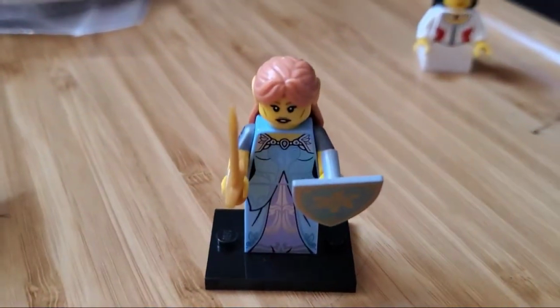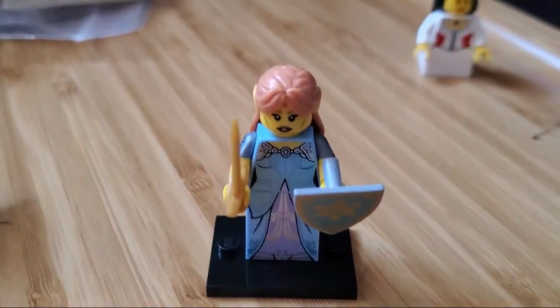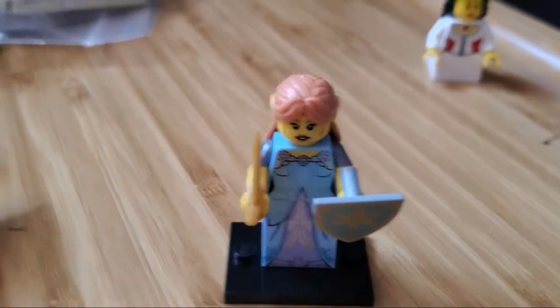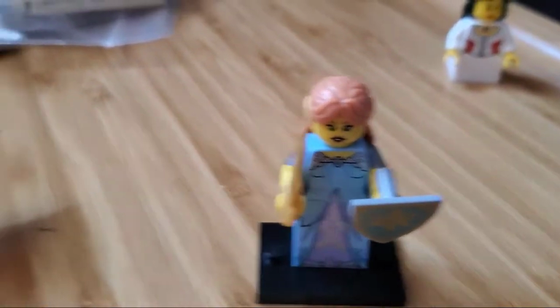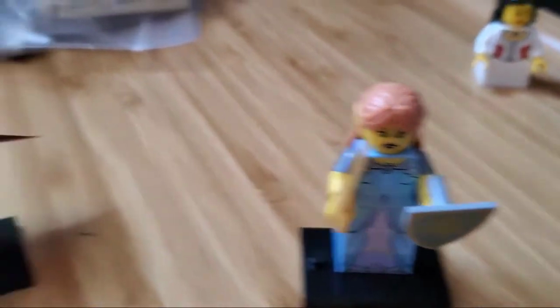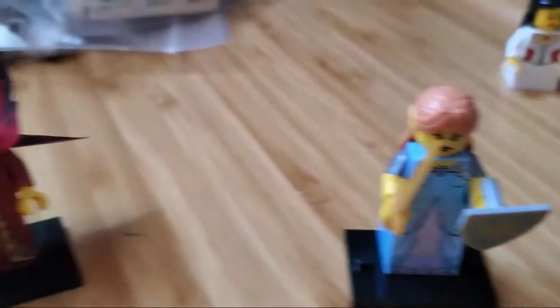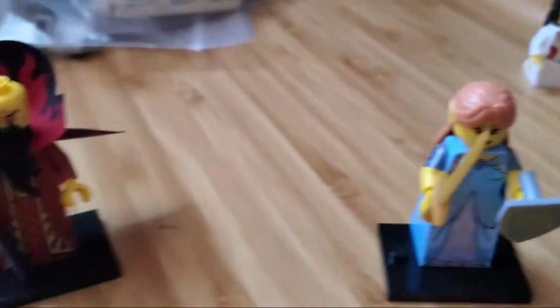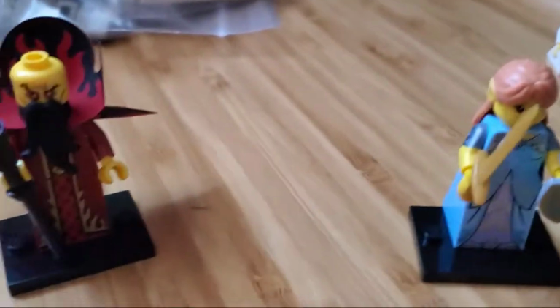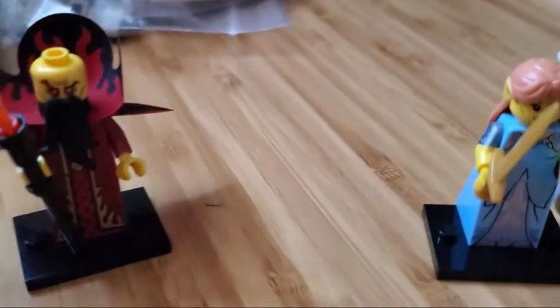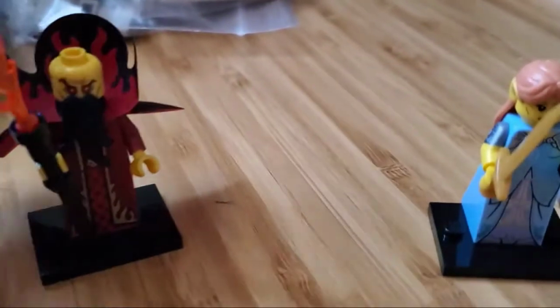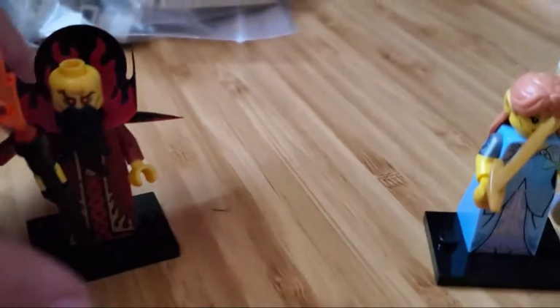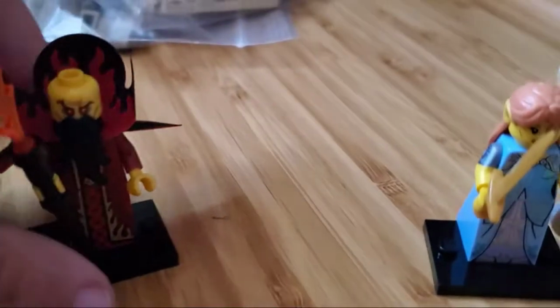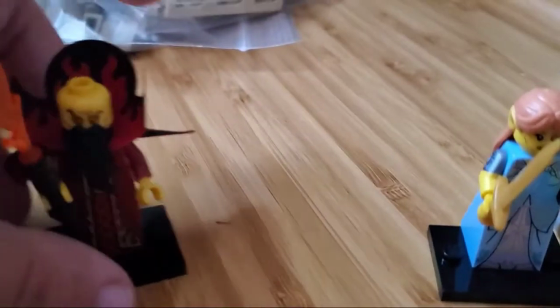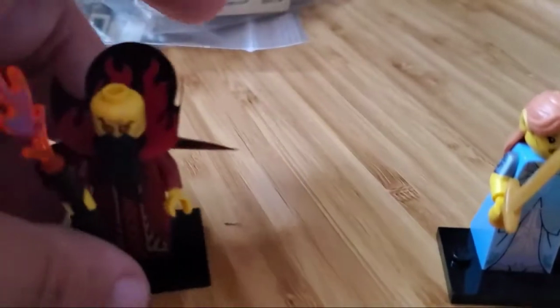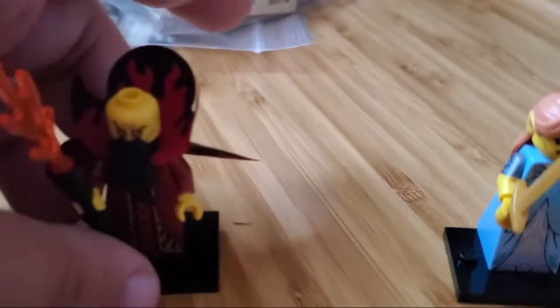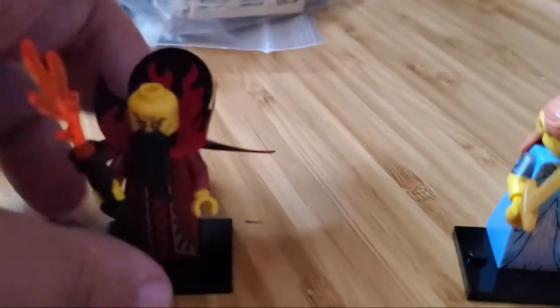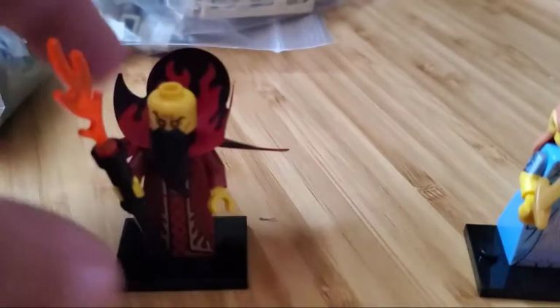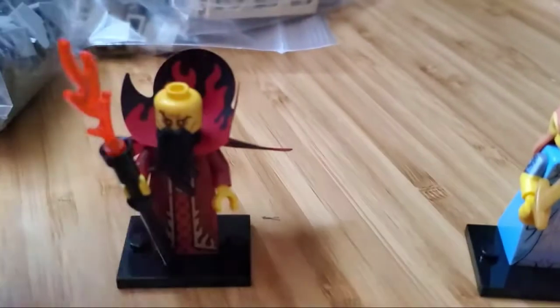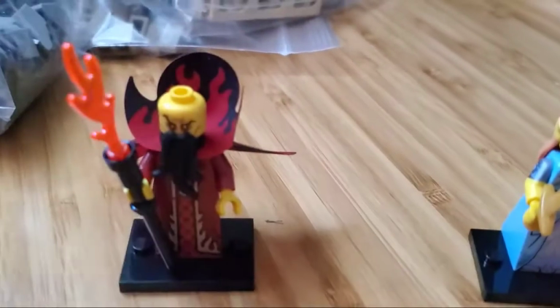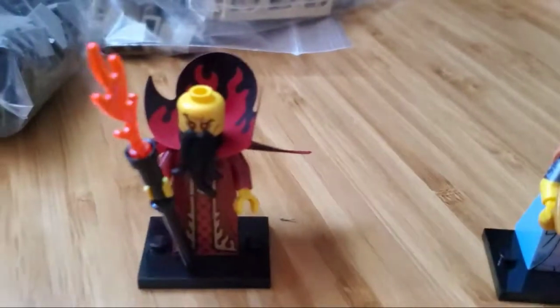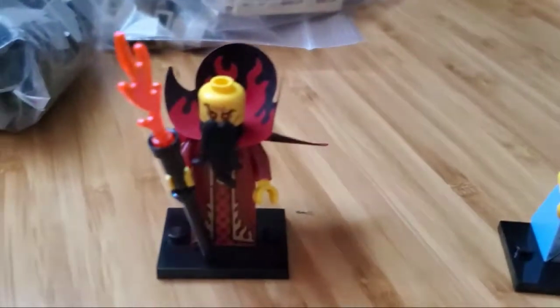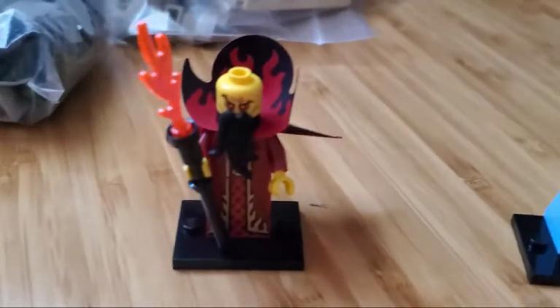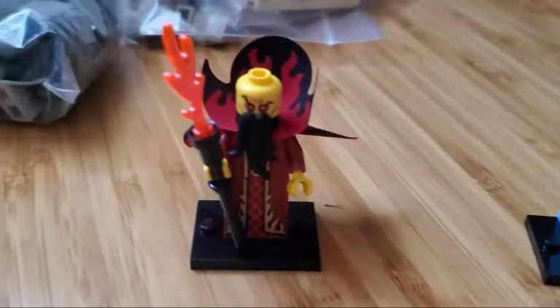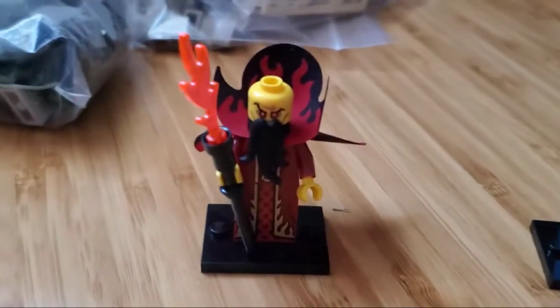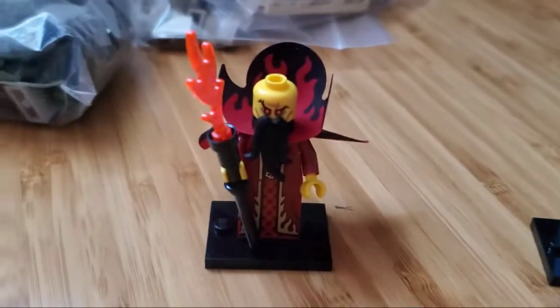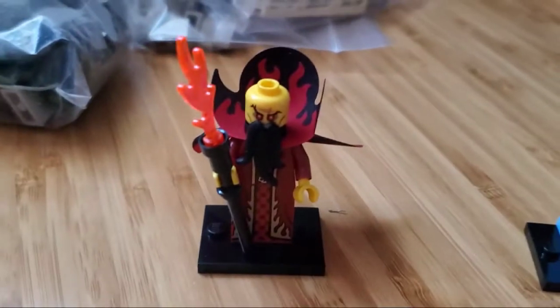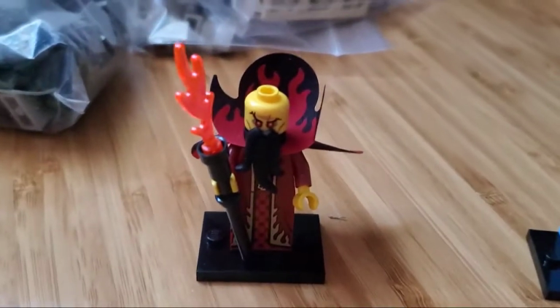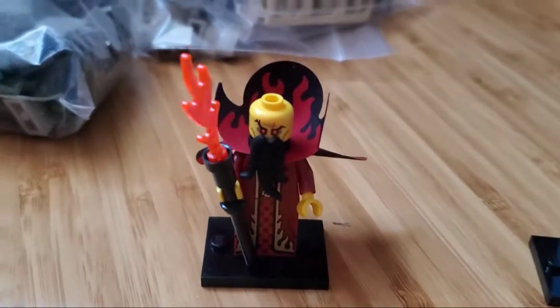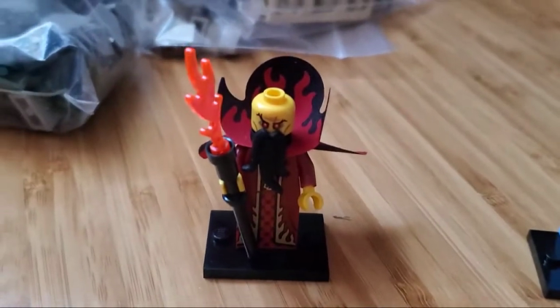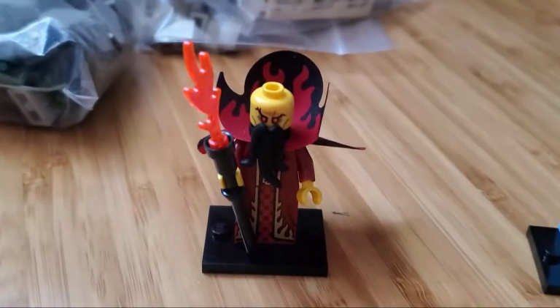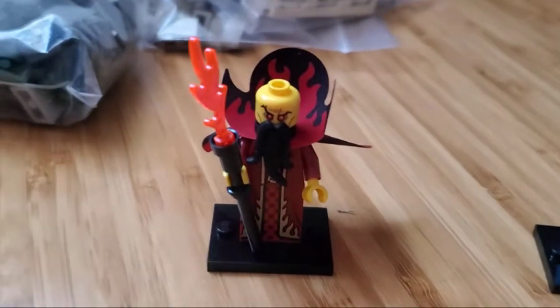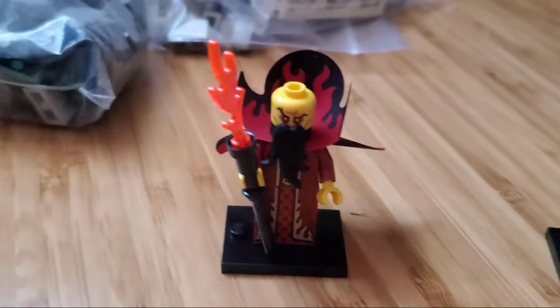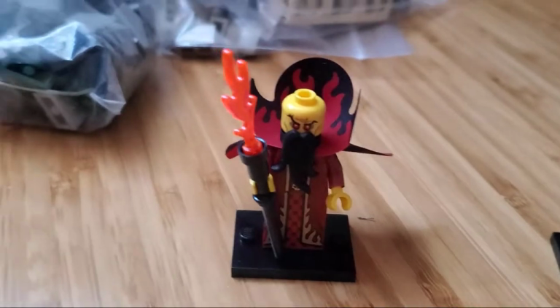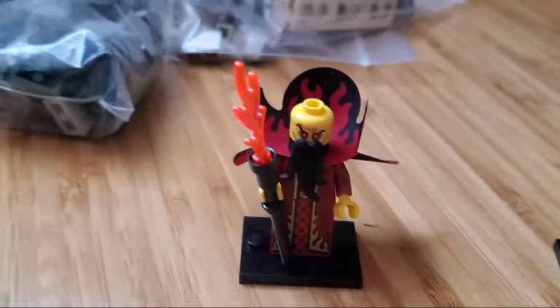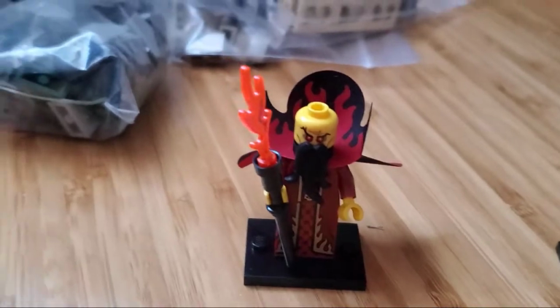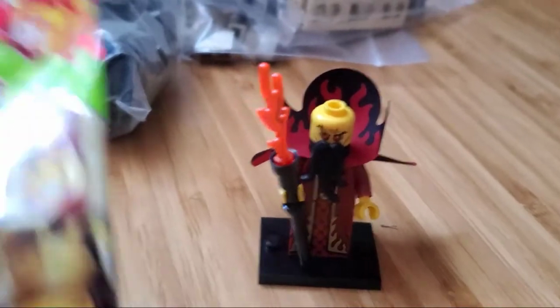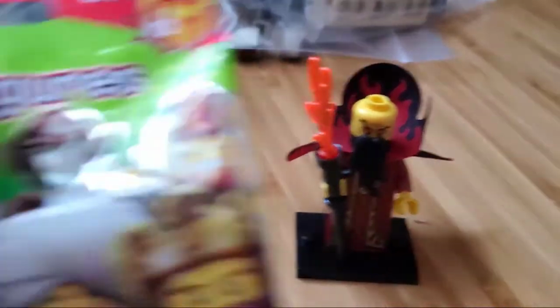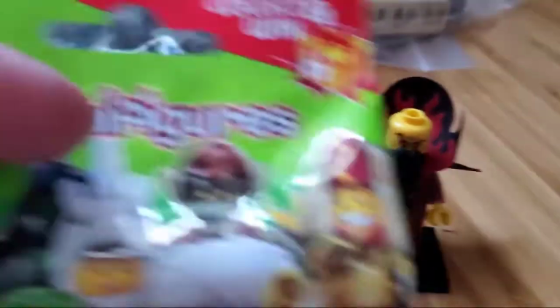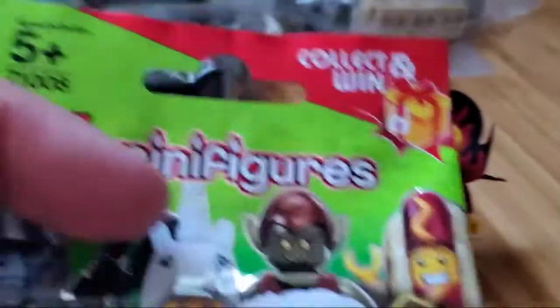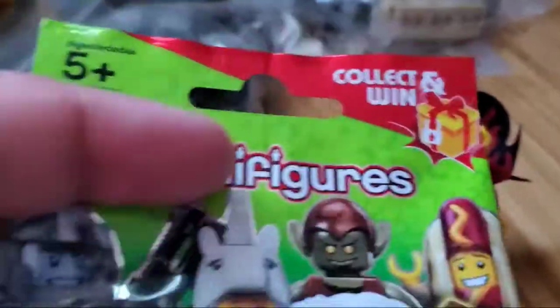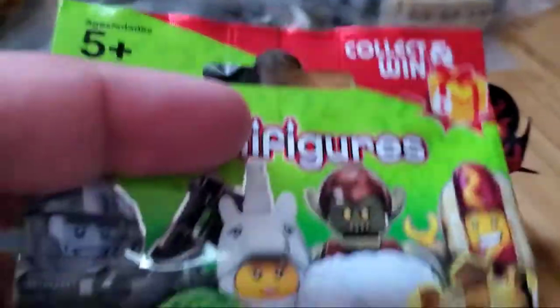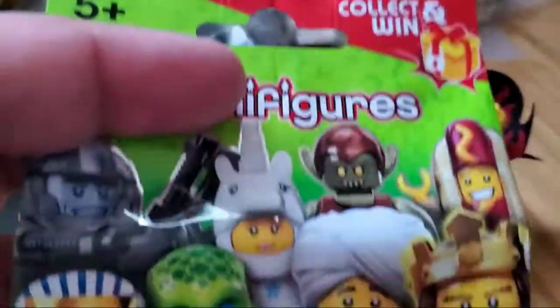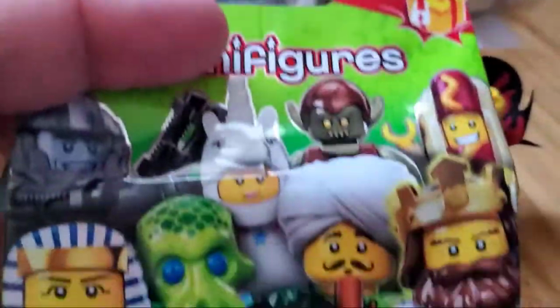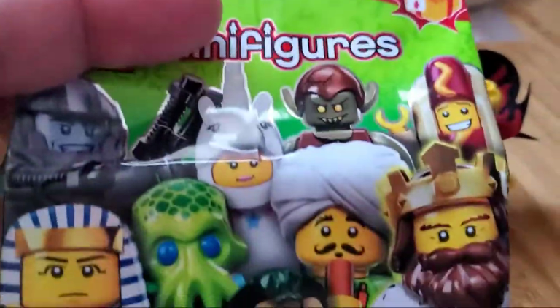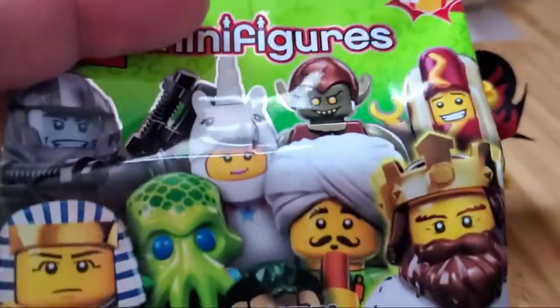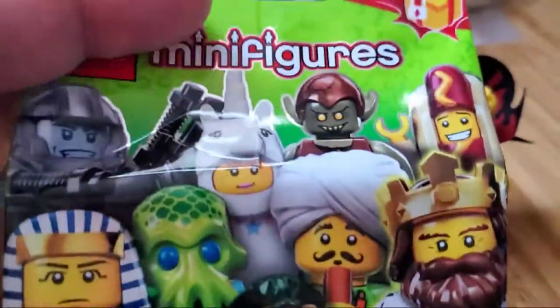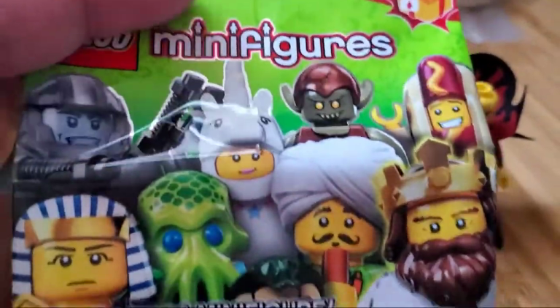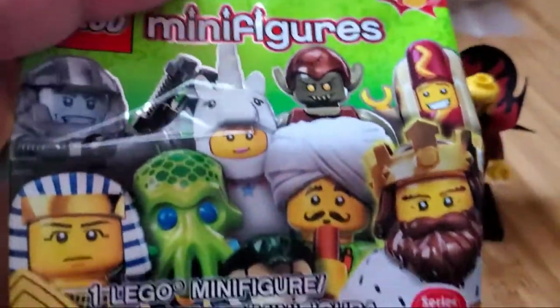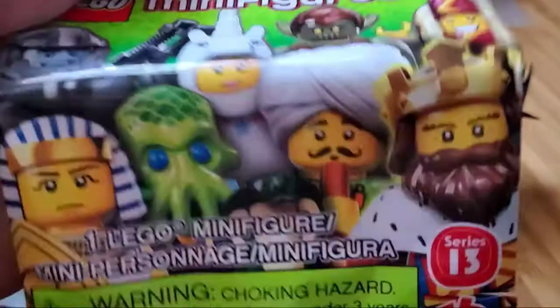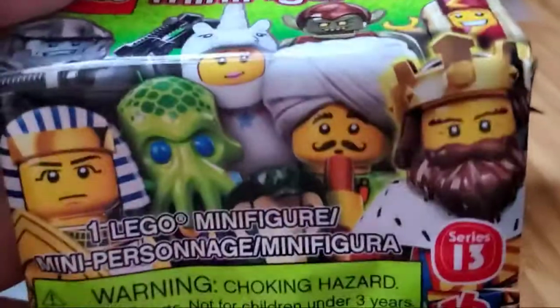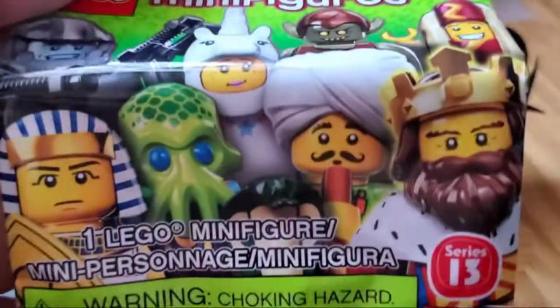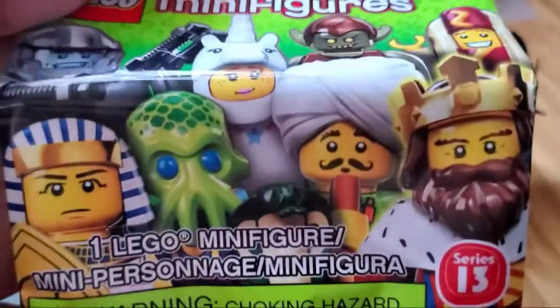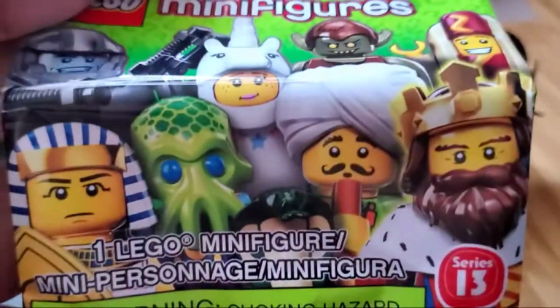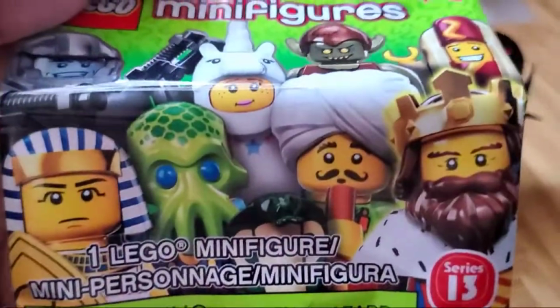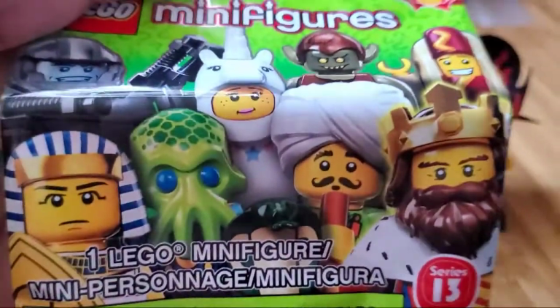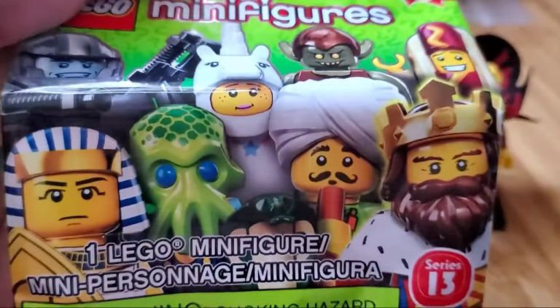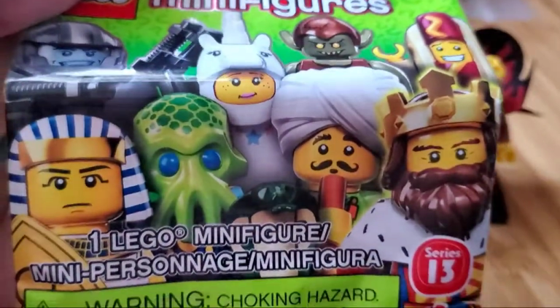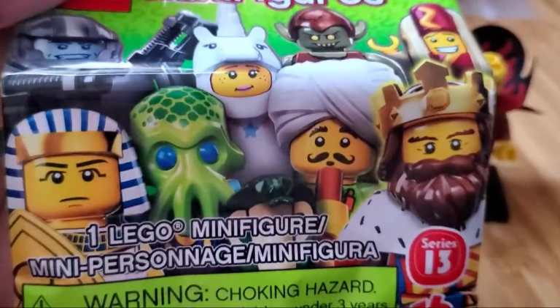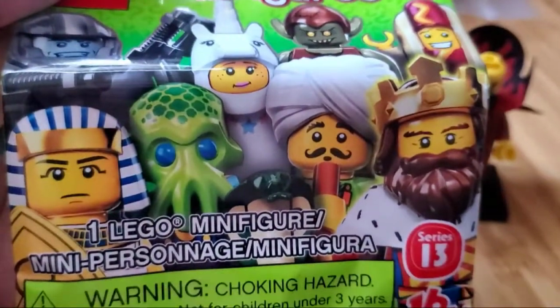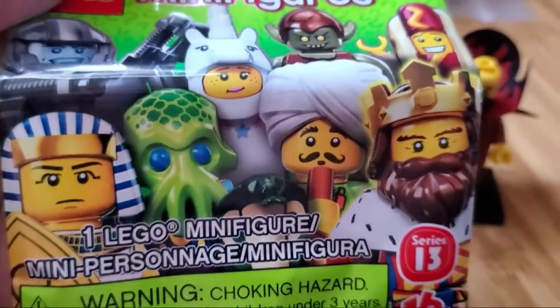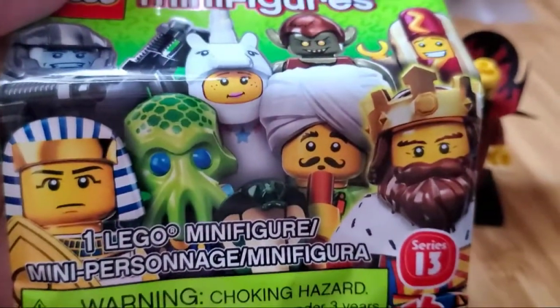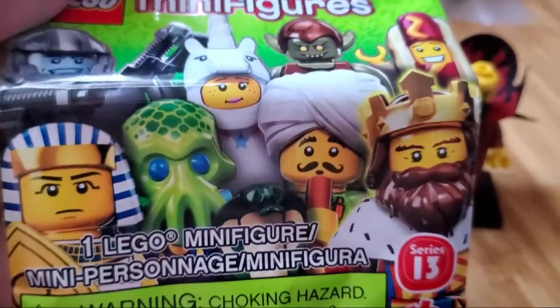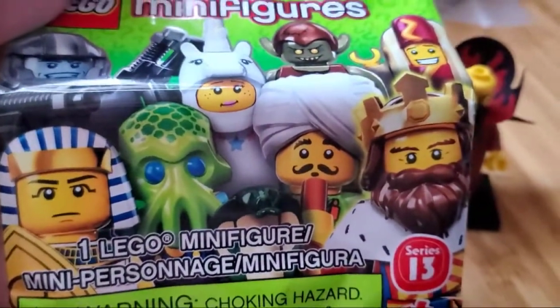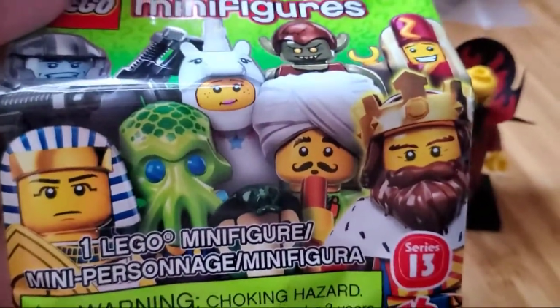And then the other one, this is from series 13, I believe, based on the bag here. Figures it came with that.